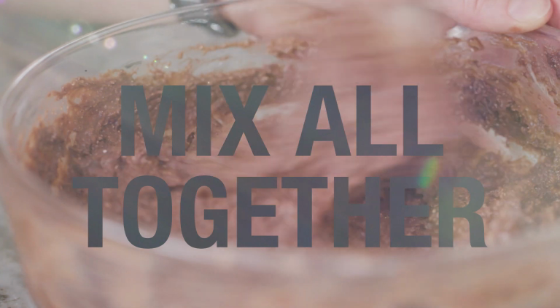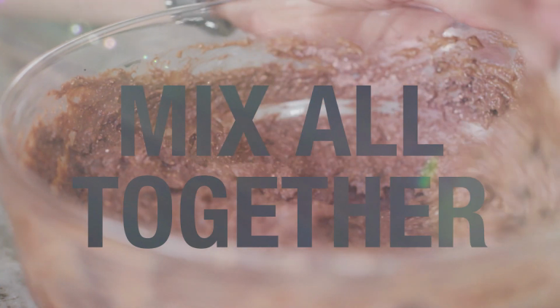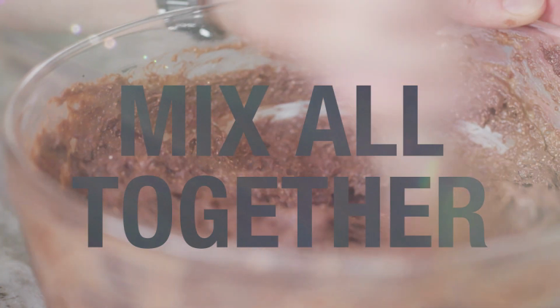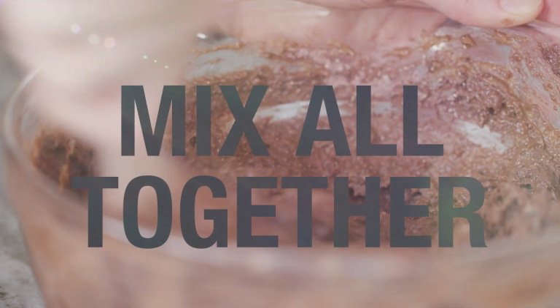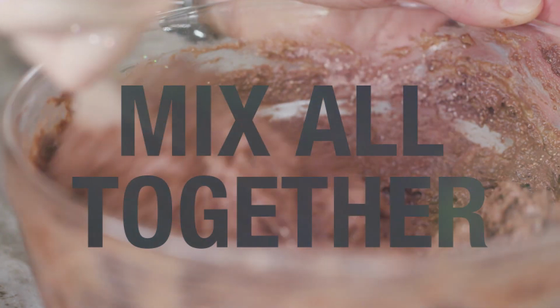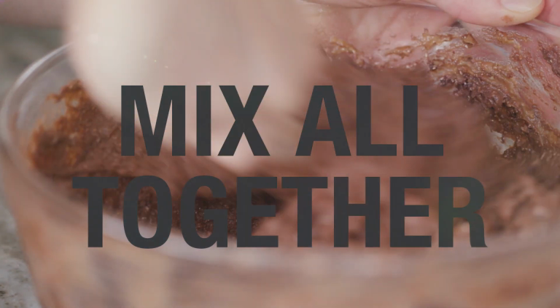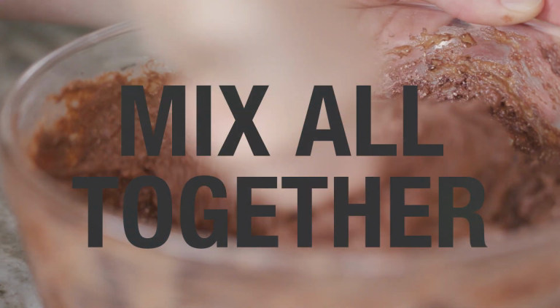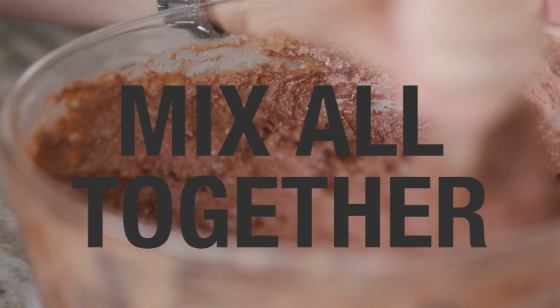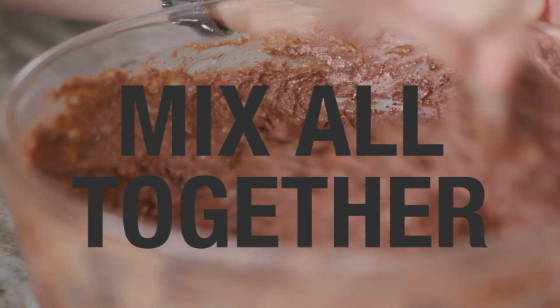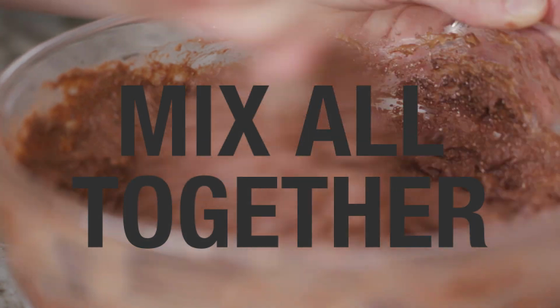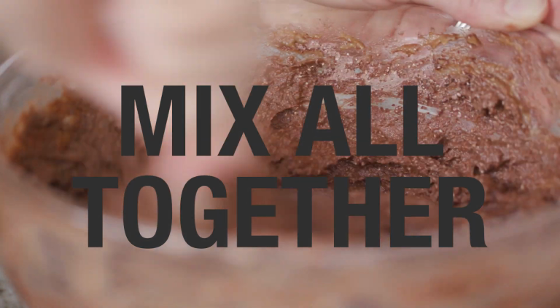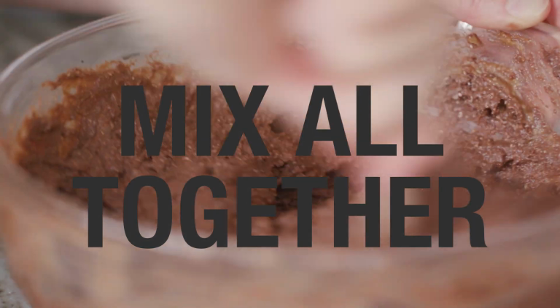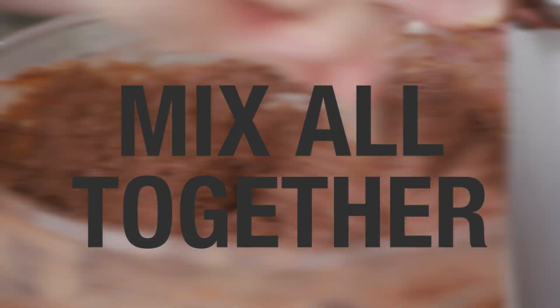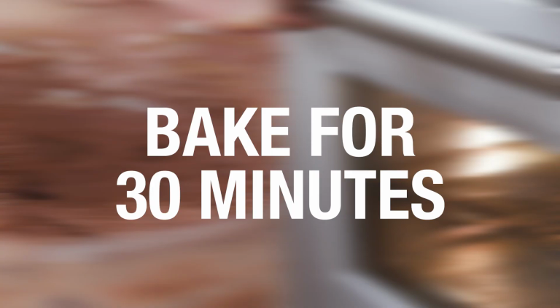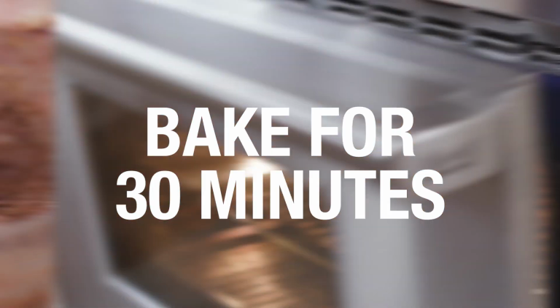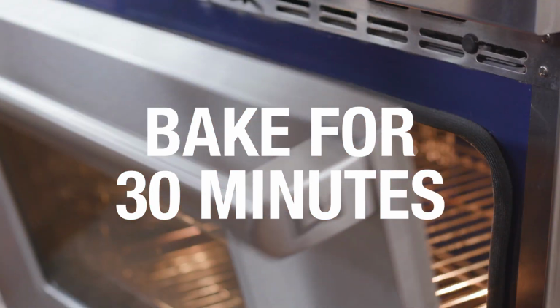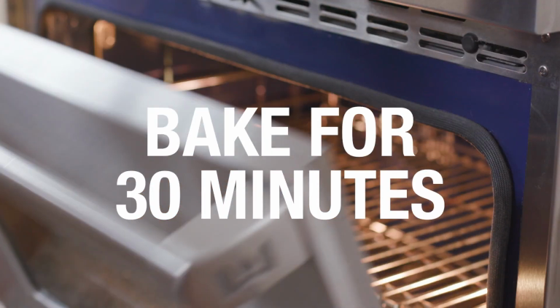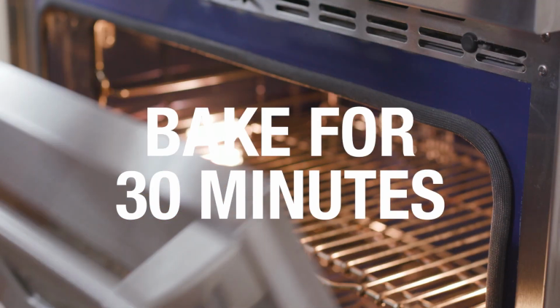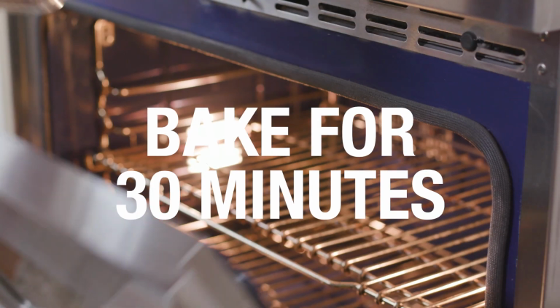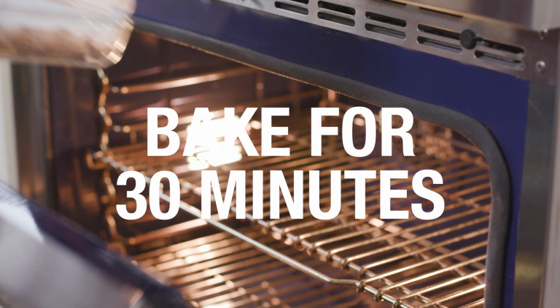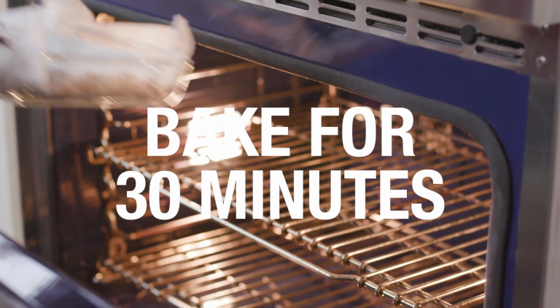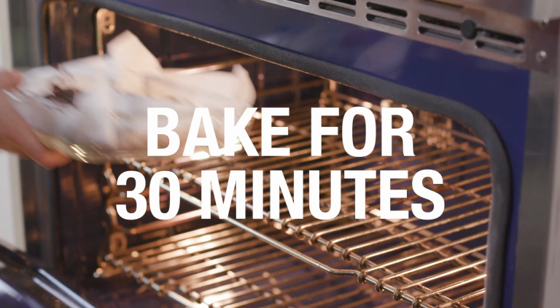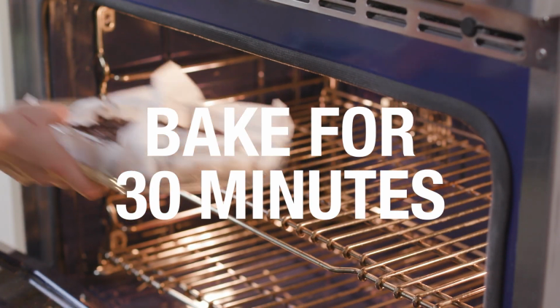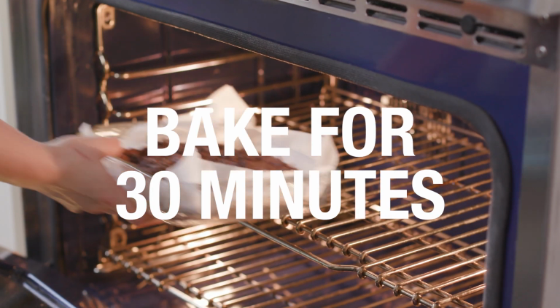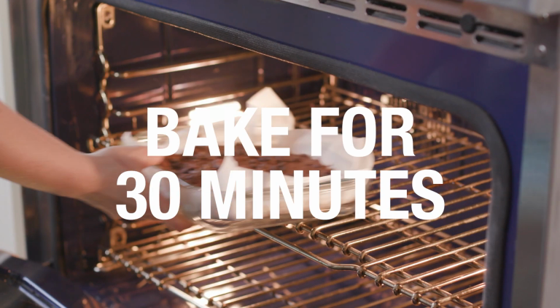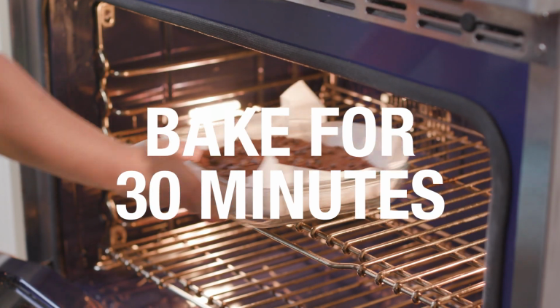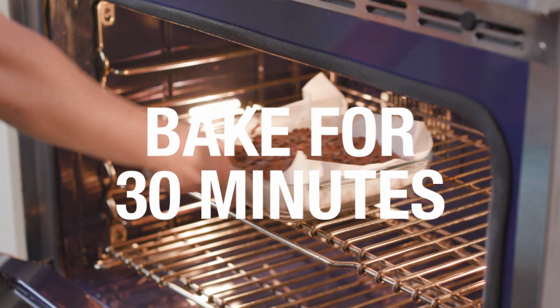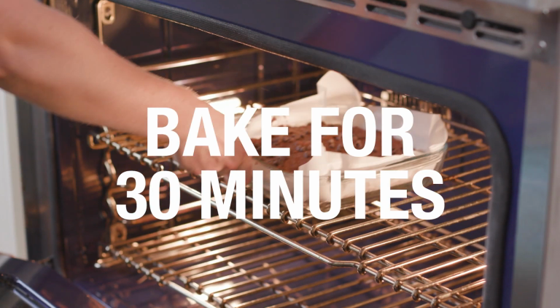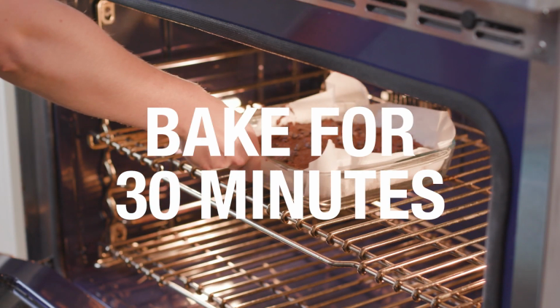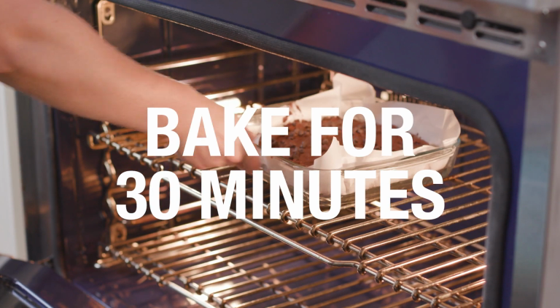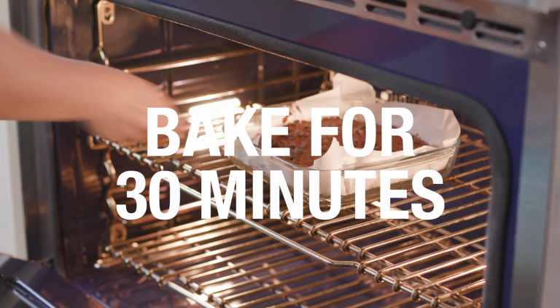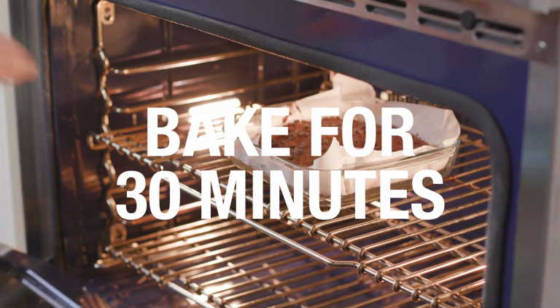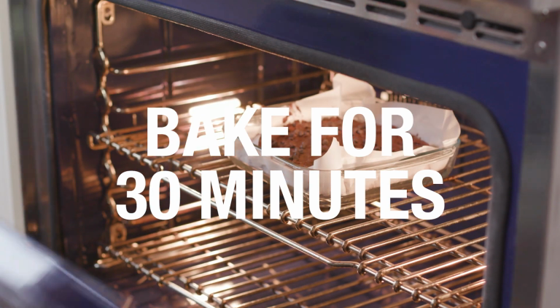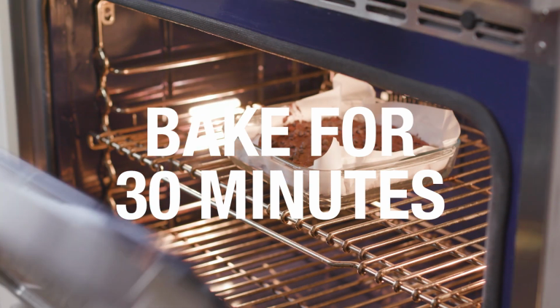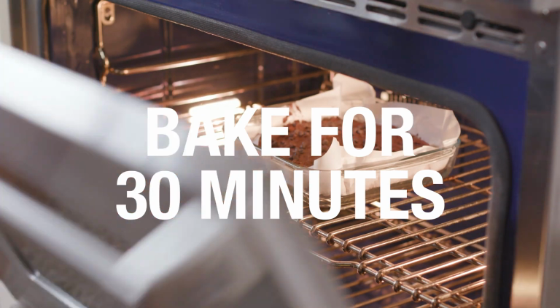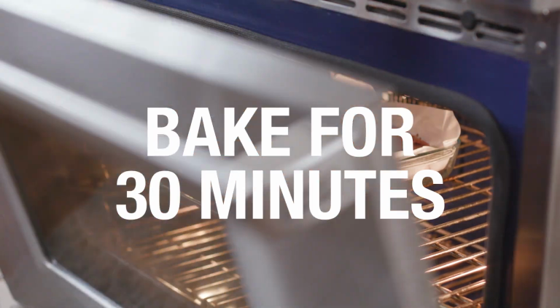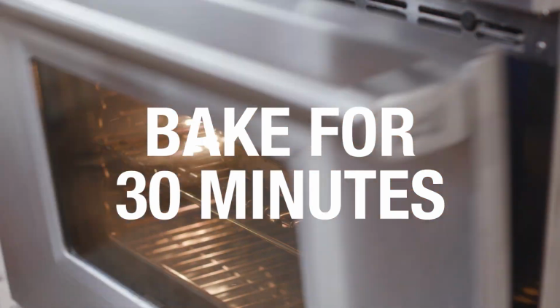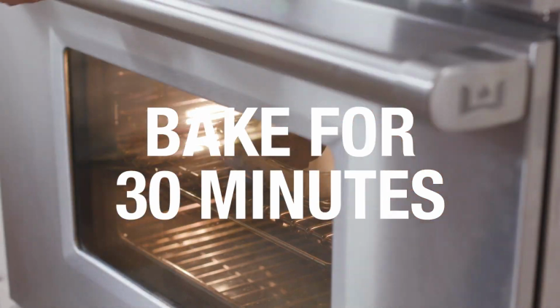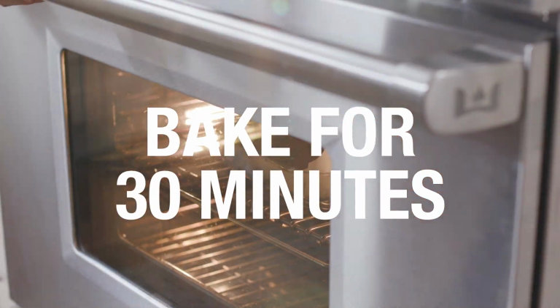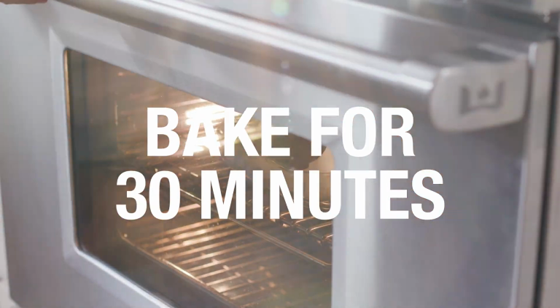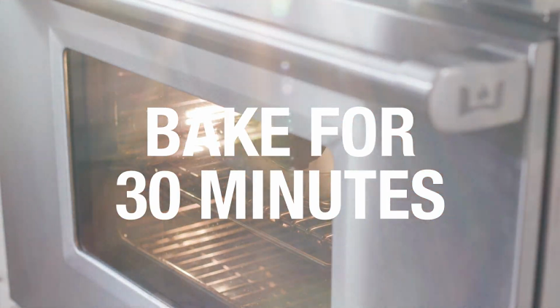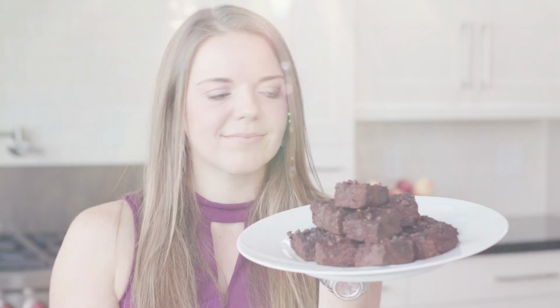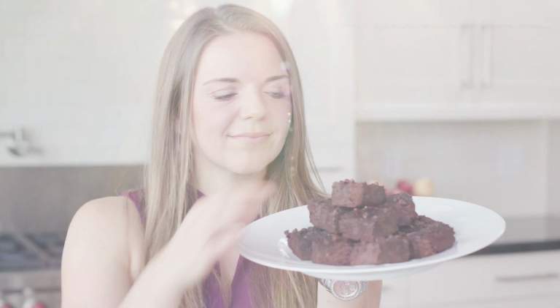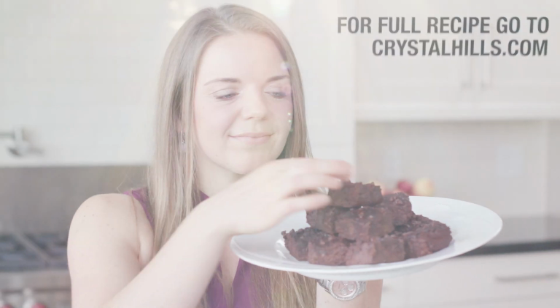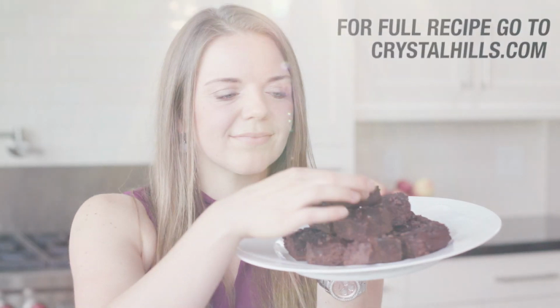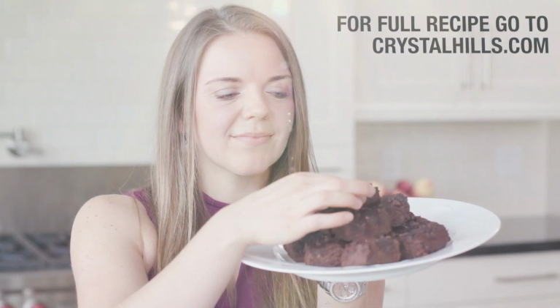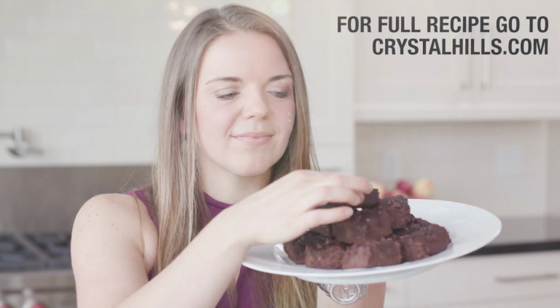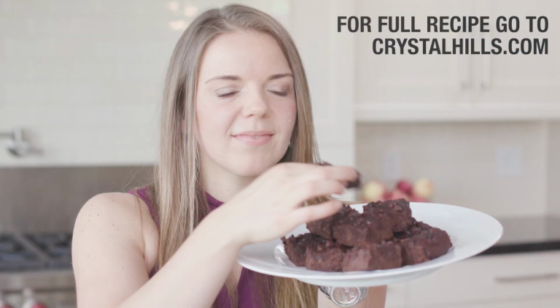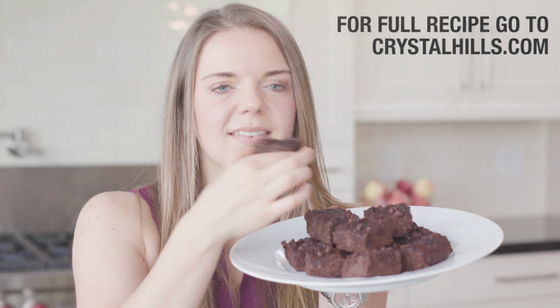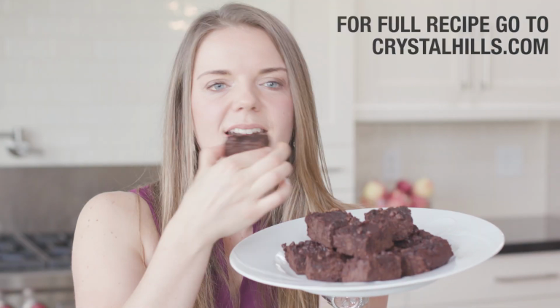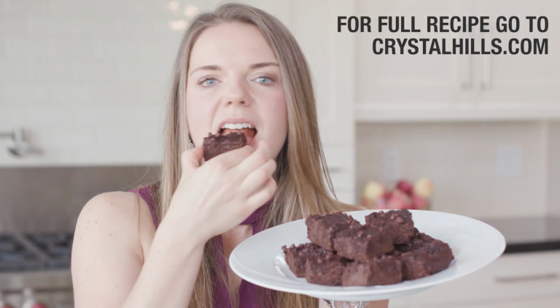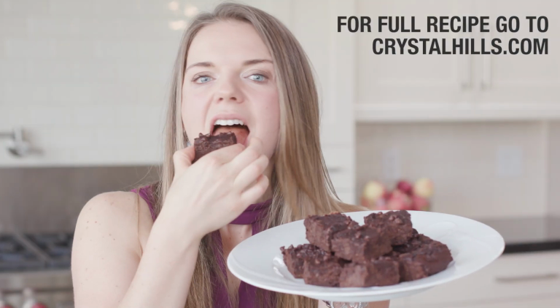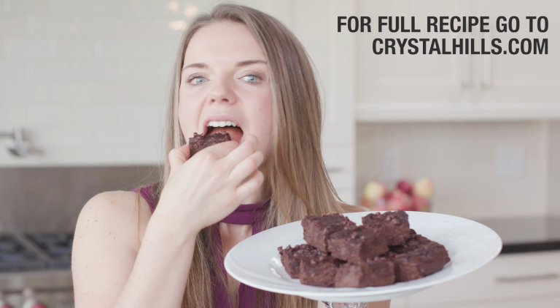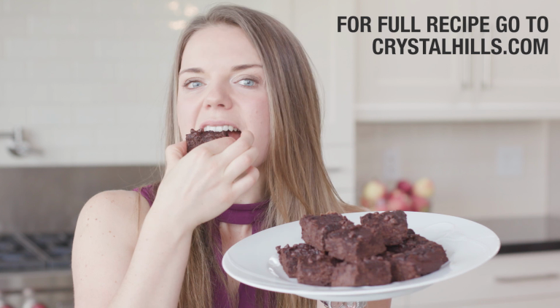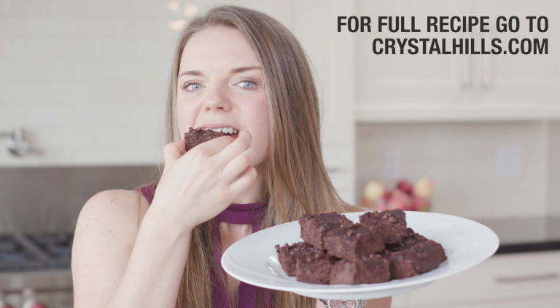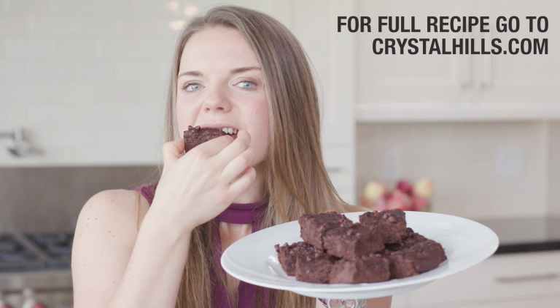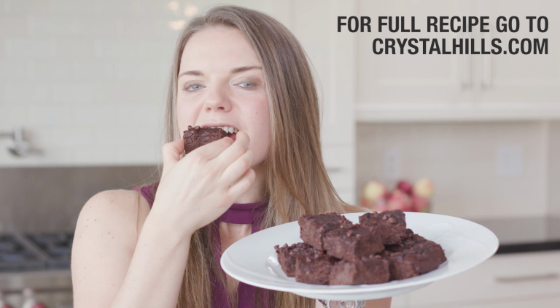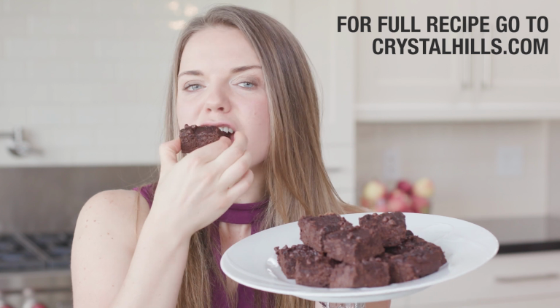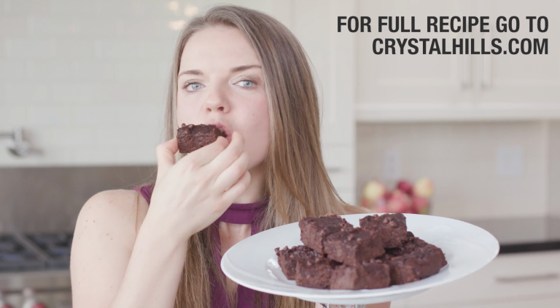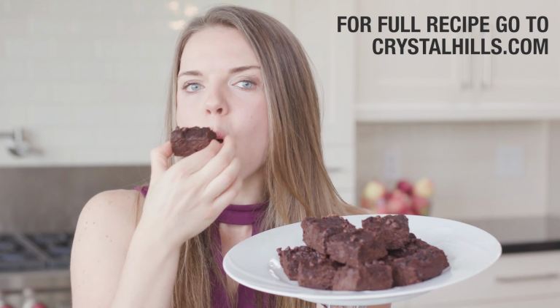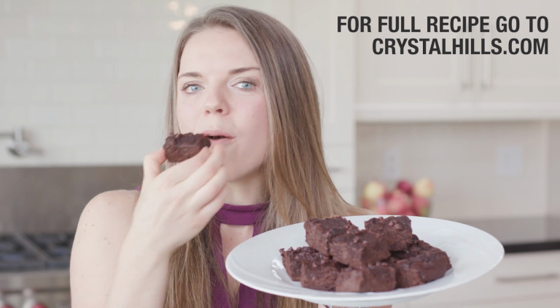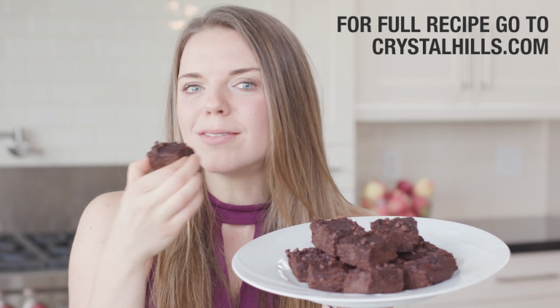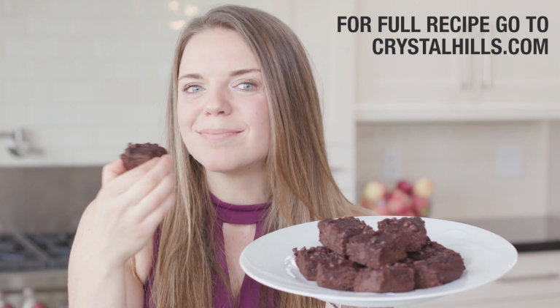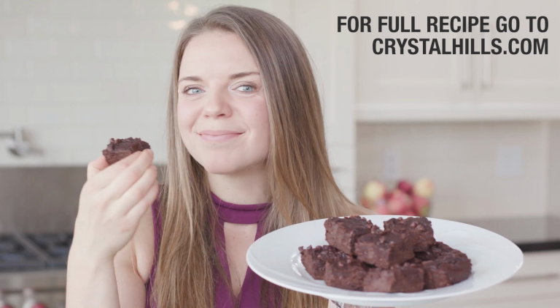Whisk that all up together. Bake for 30 minutes until a toothpick comes out clean. For full instructions visit crystalhills.com.